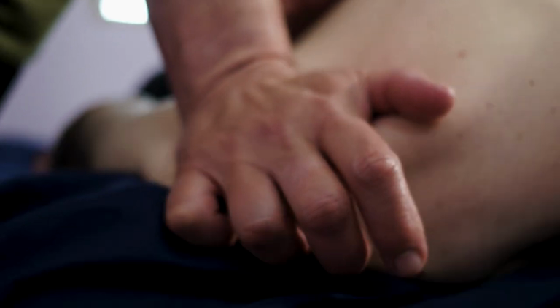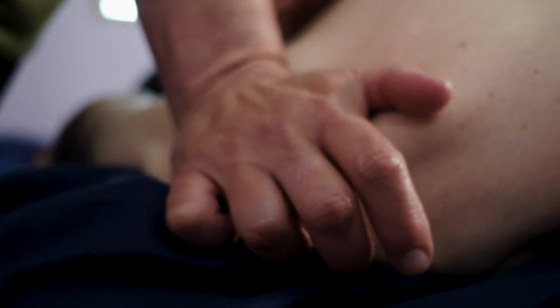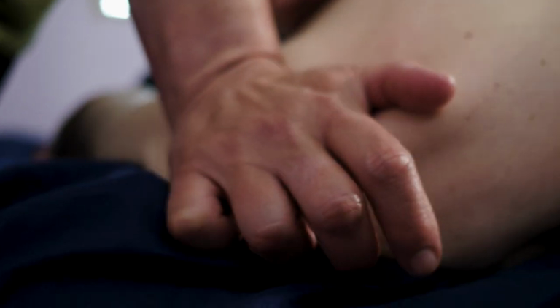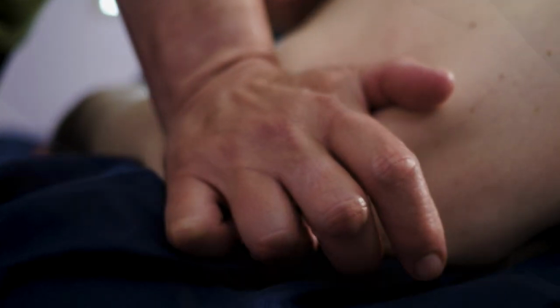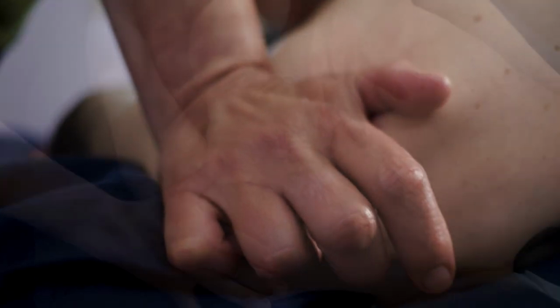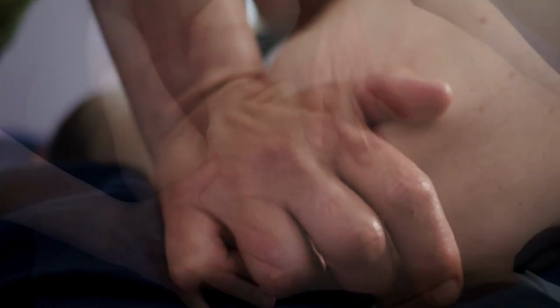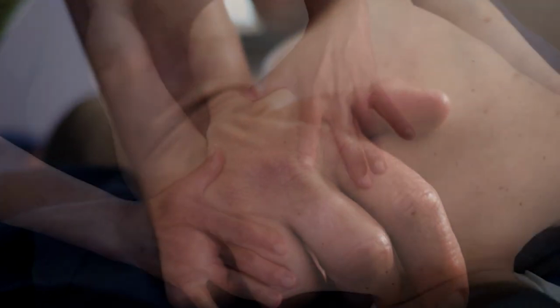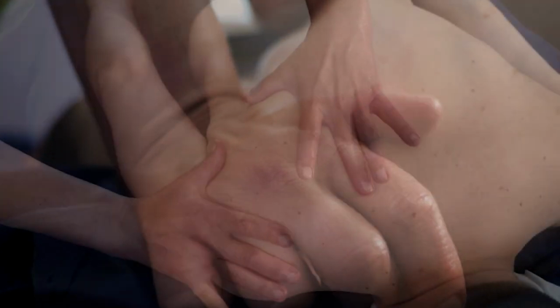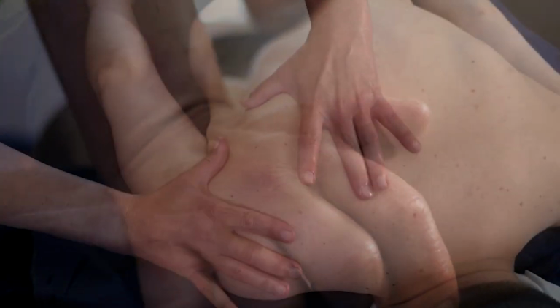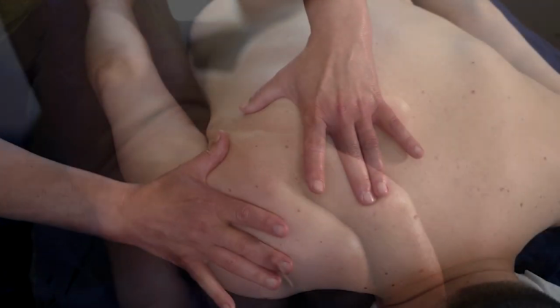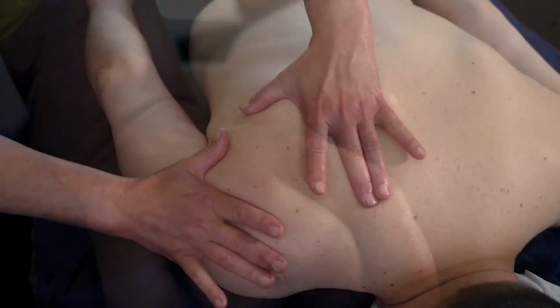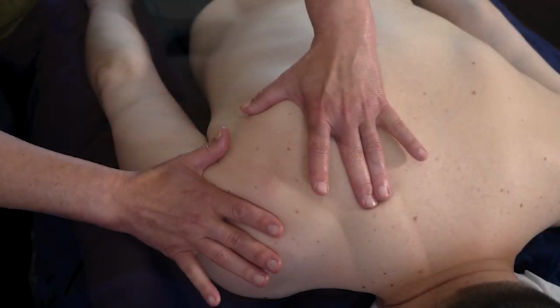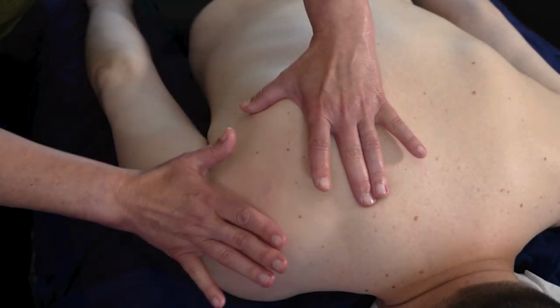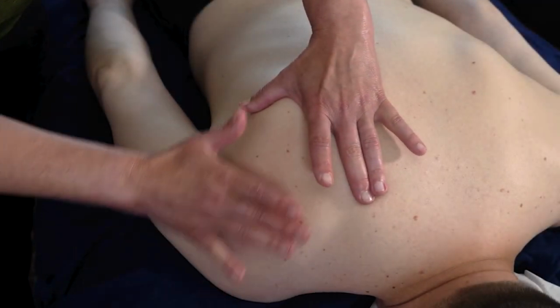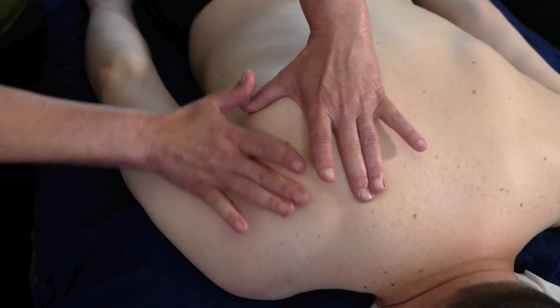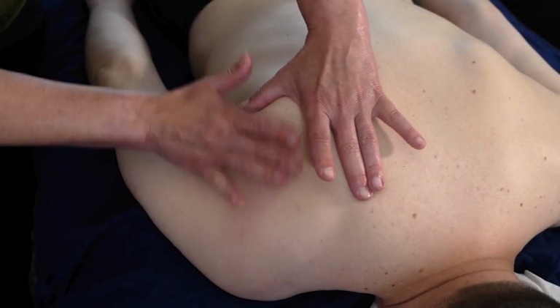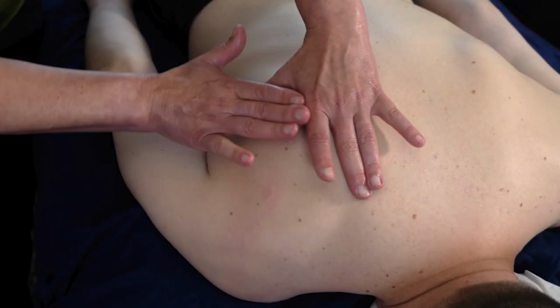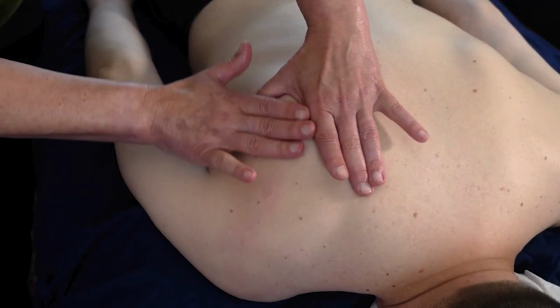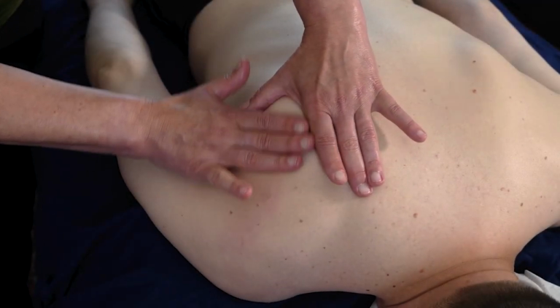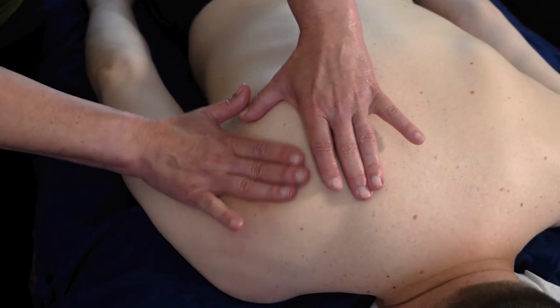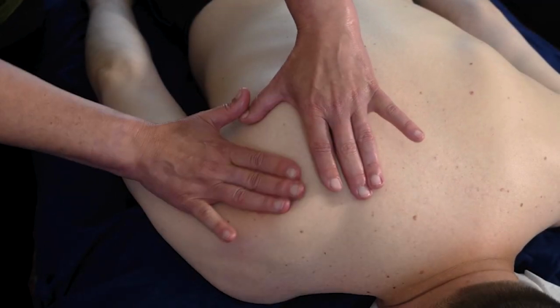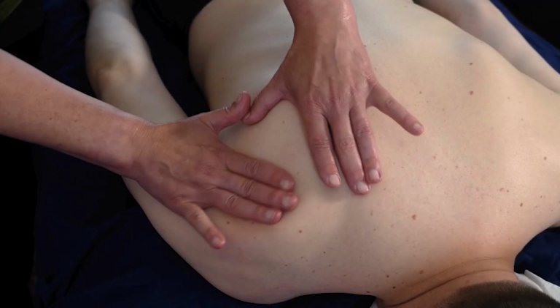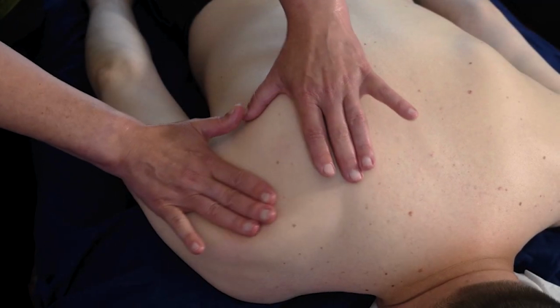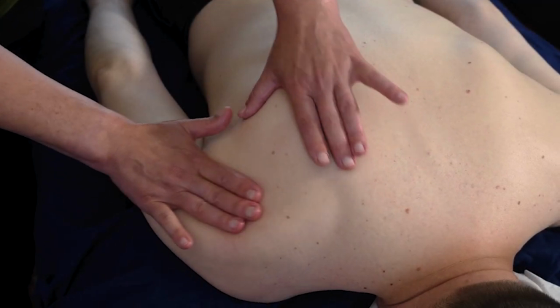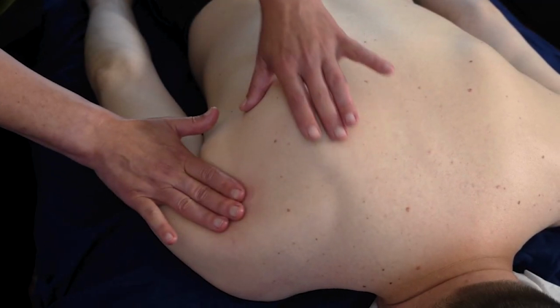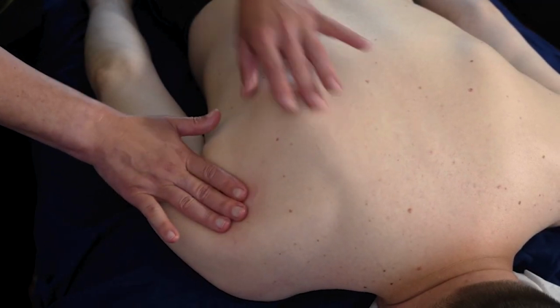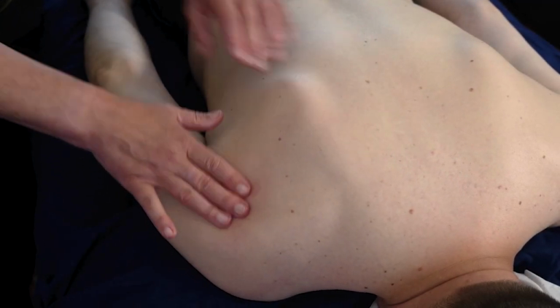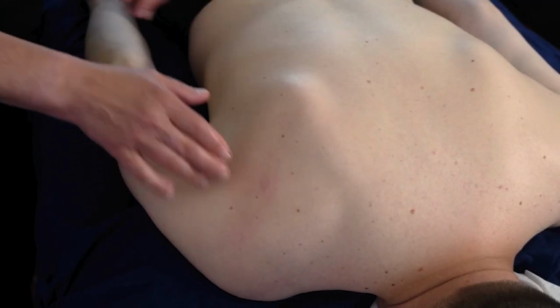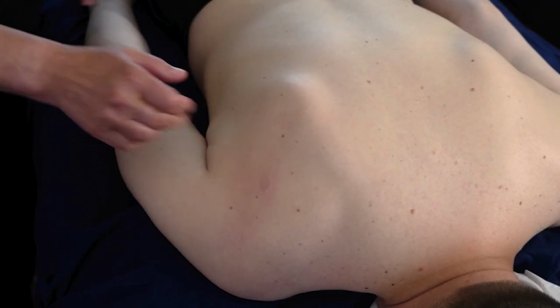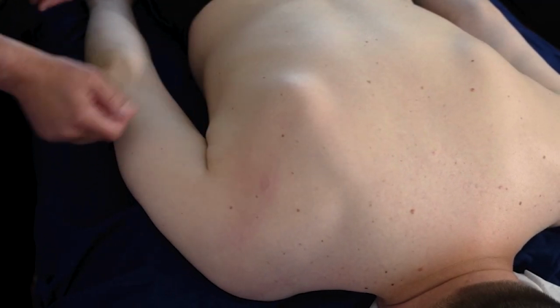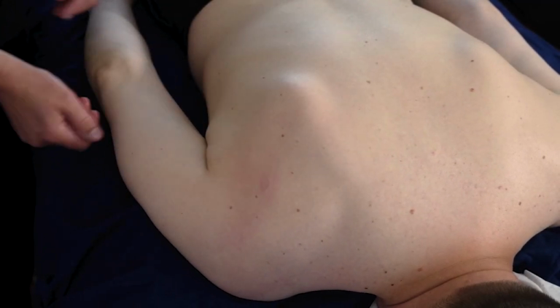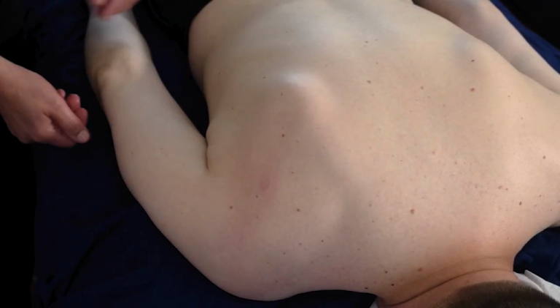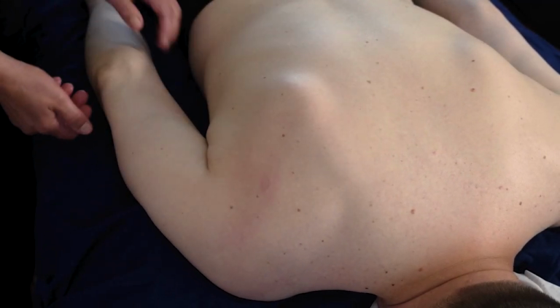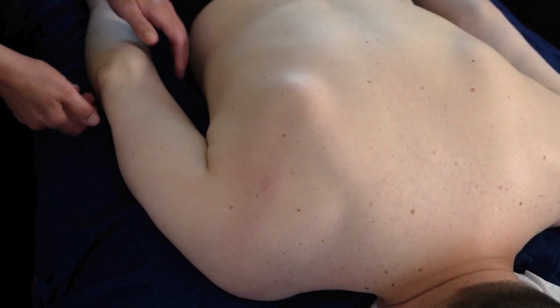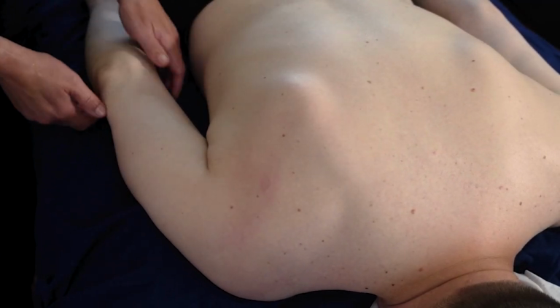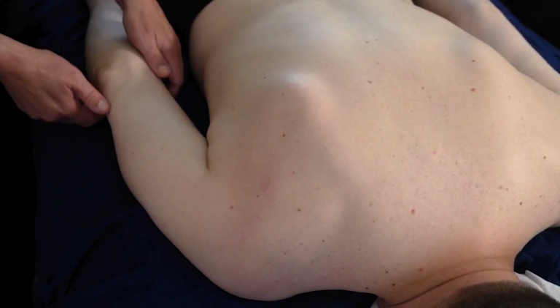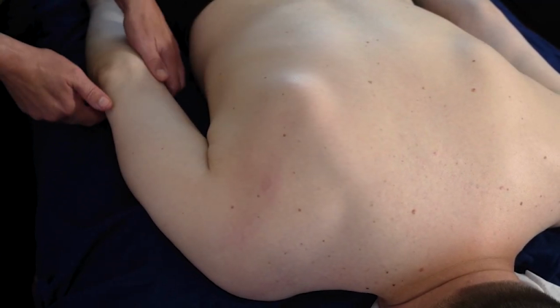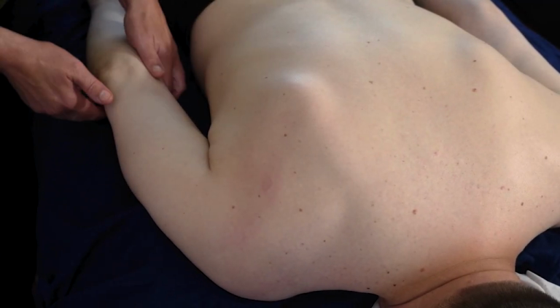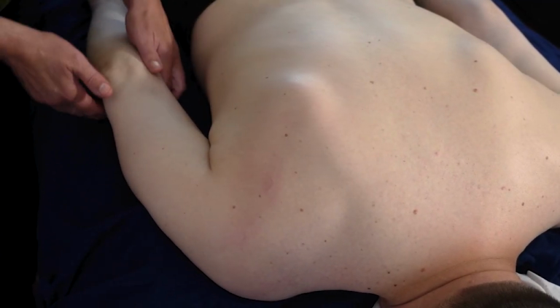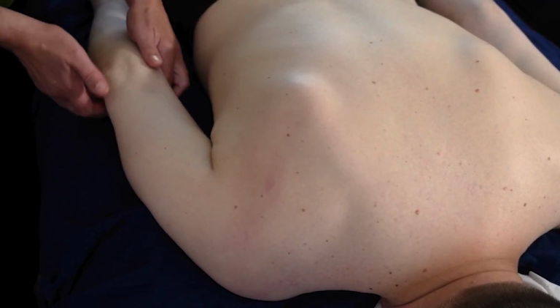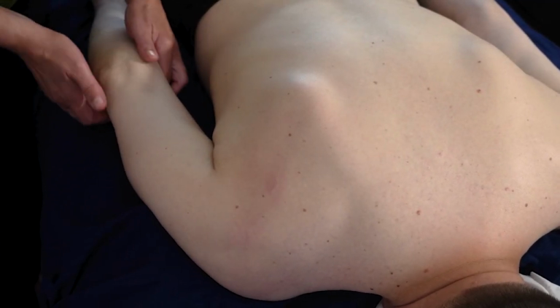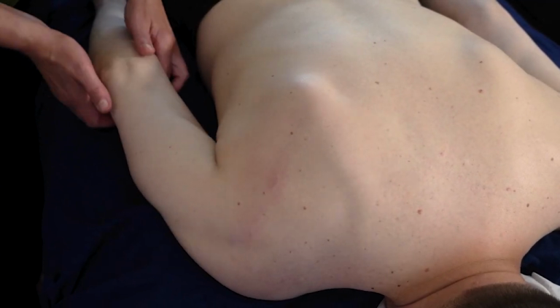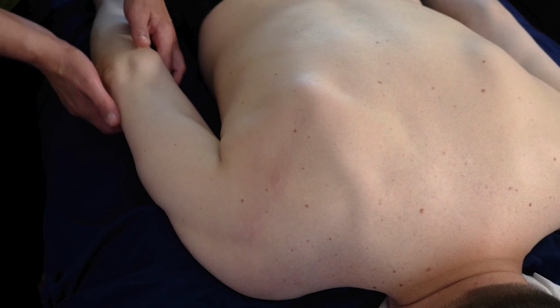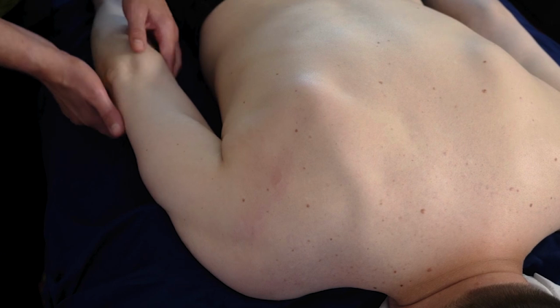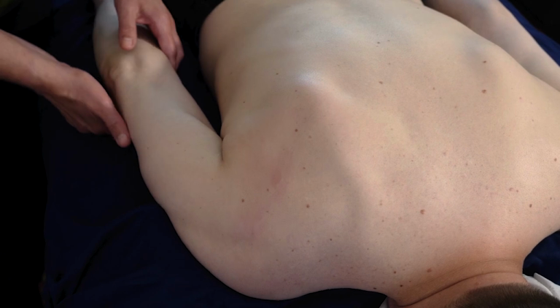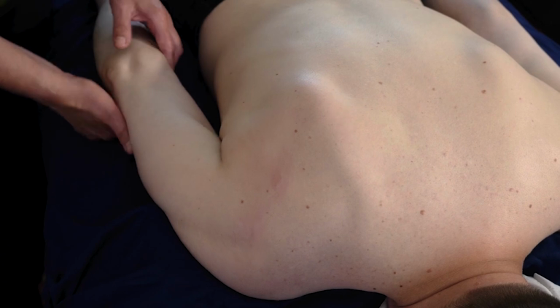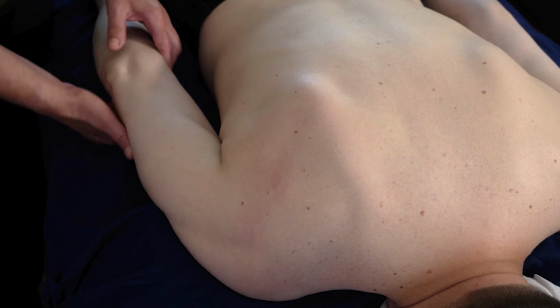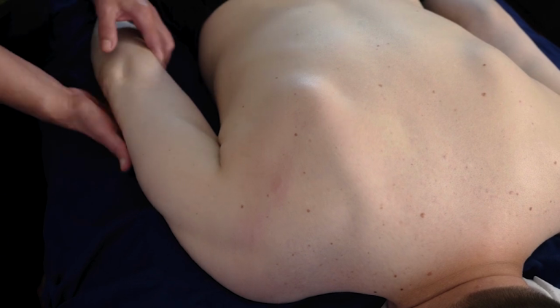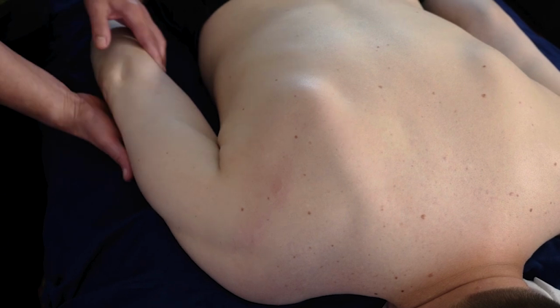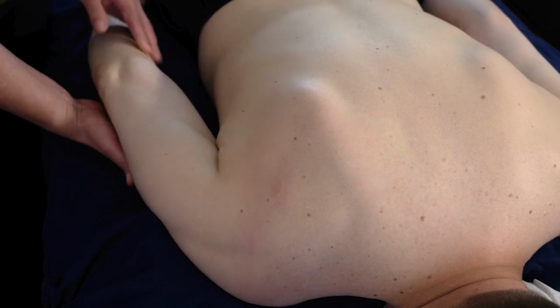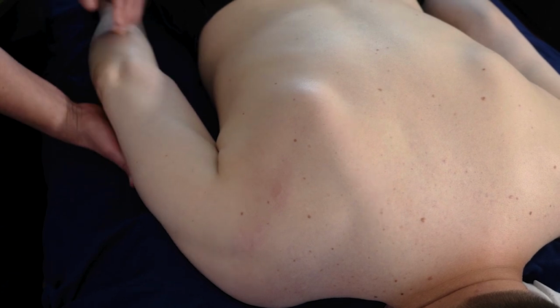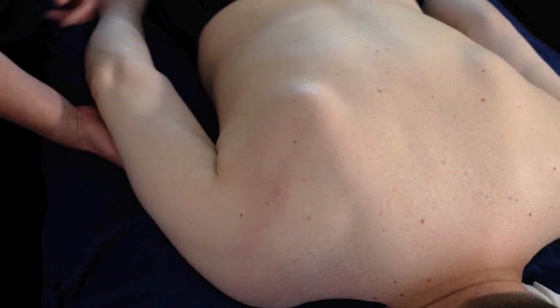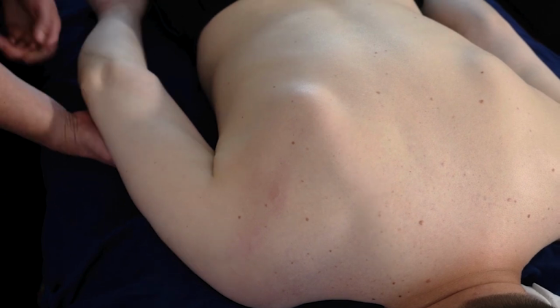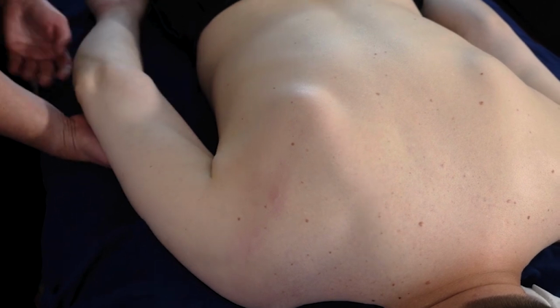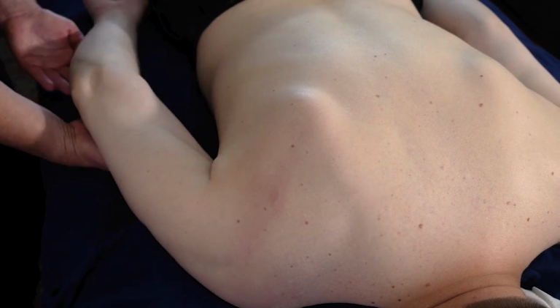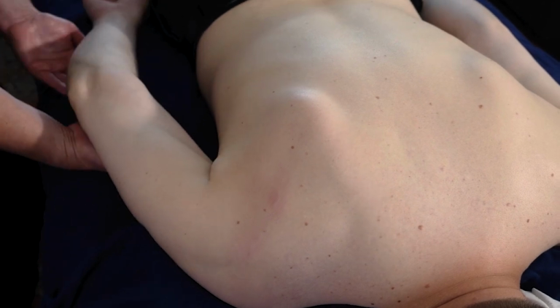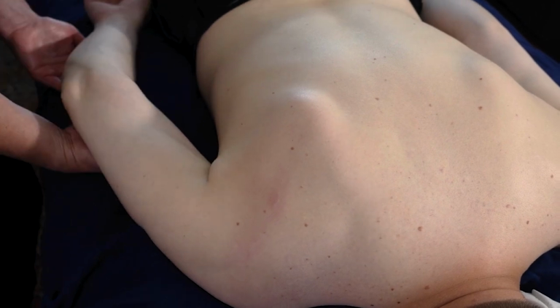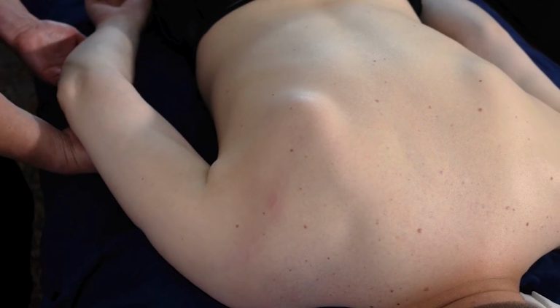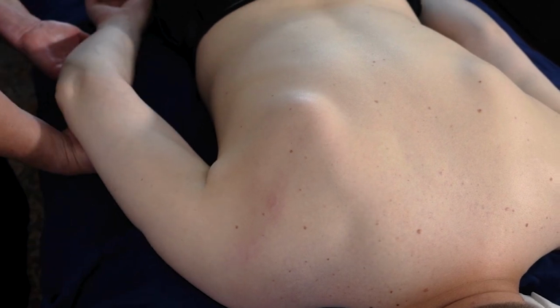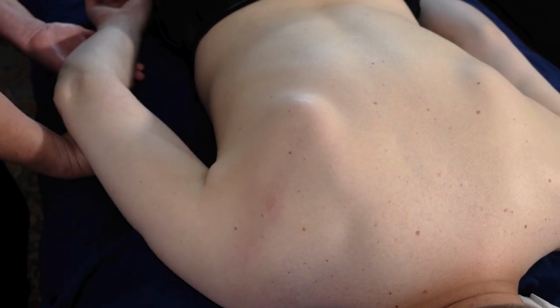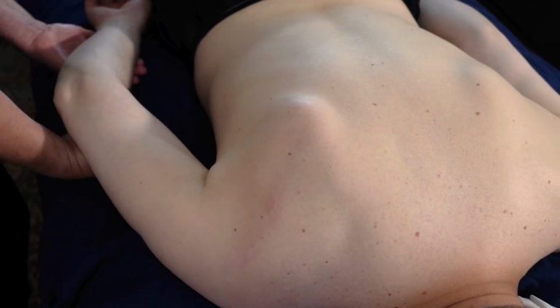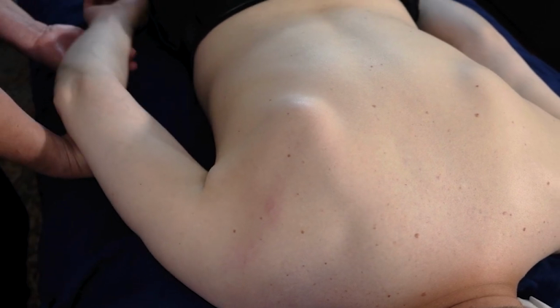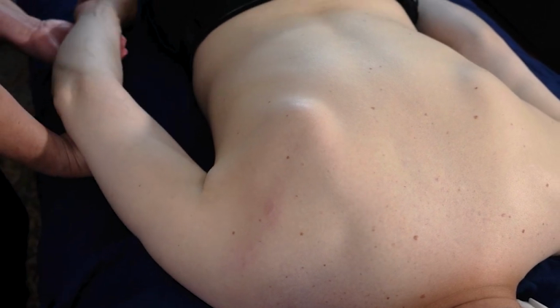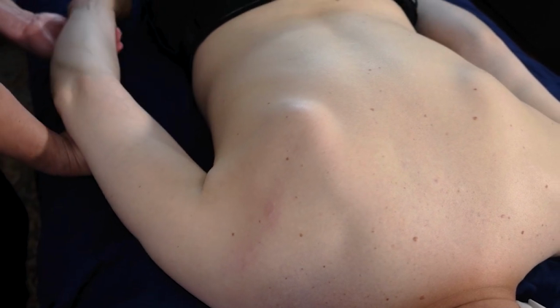Then you're going to take the infraspinatus through its range of motion once the trigger points have been deactivated.